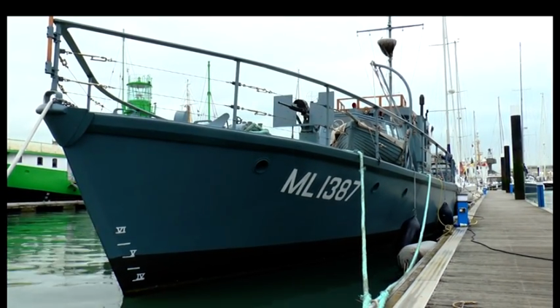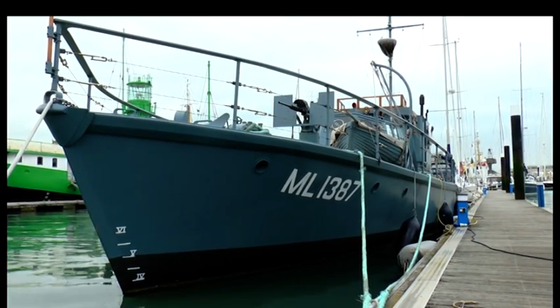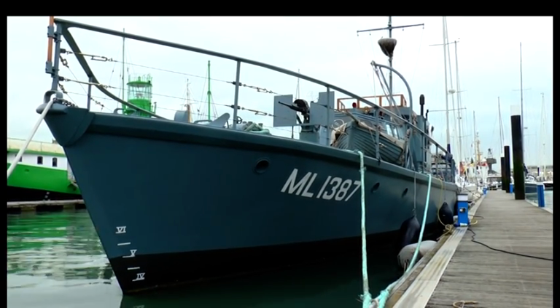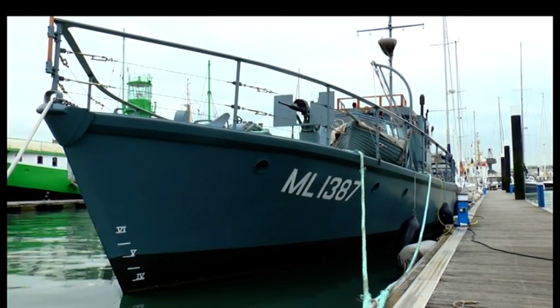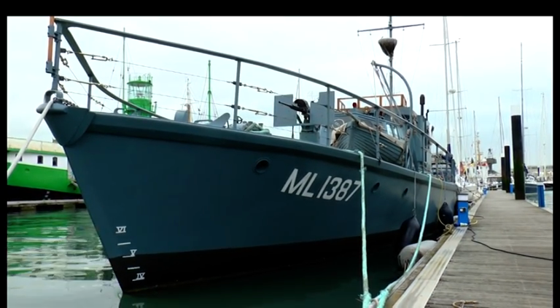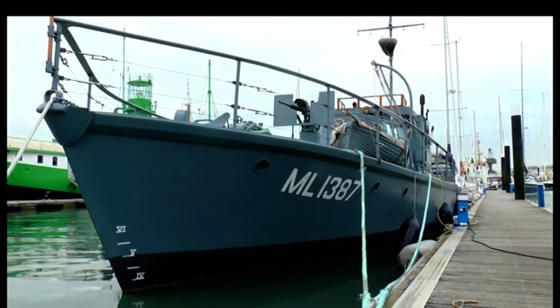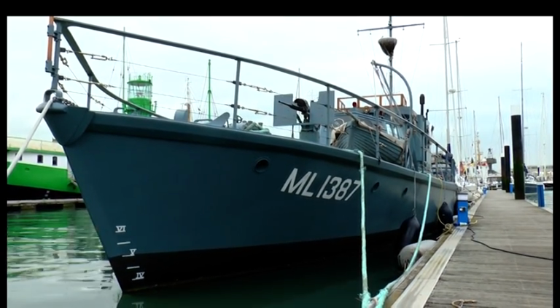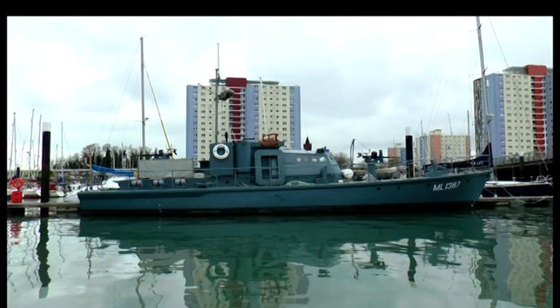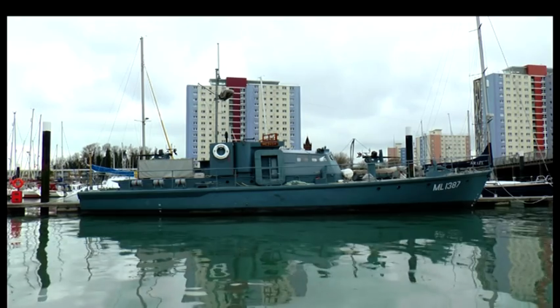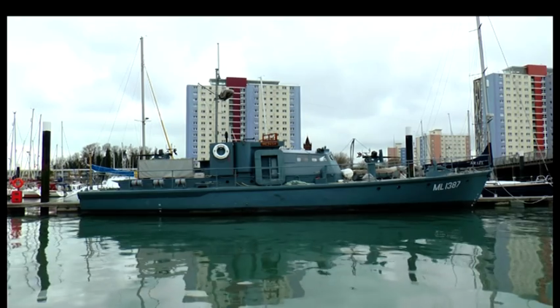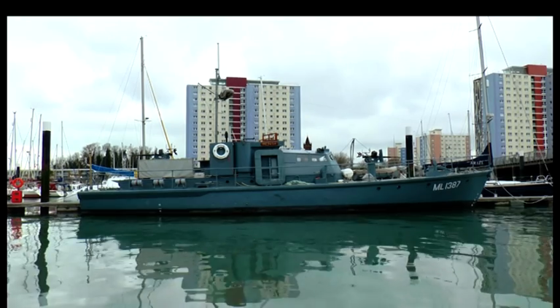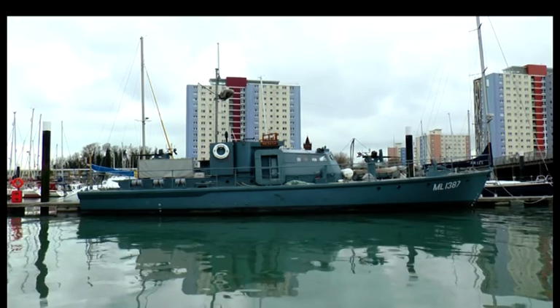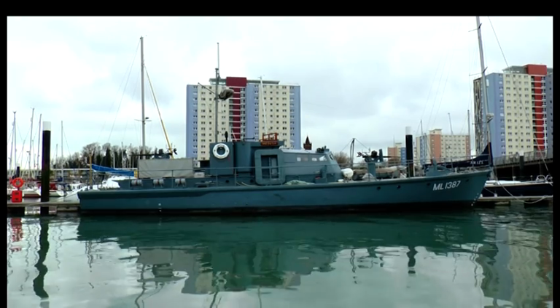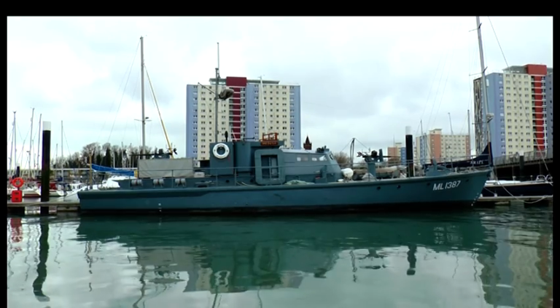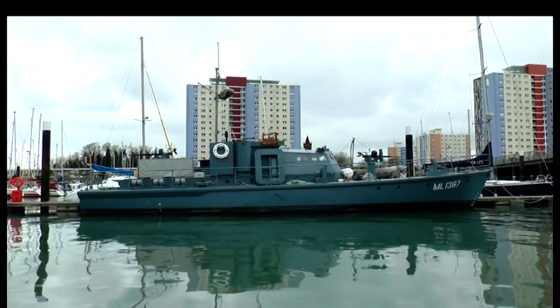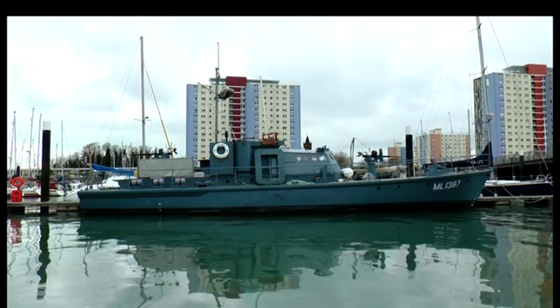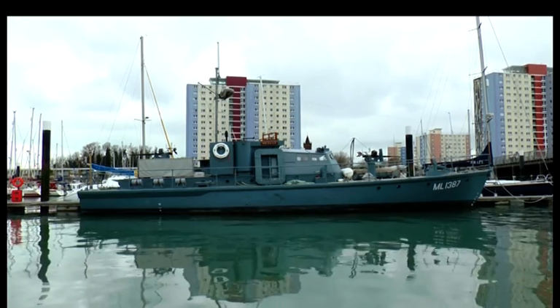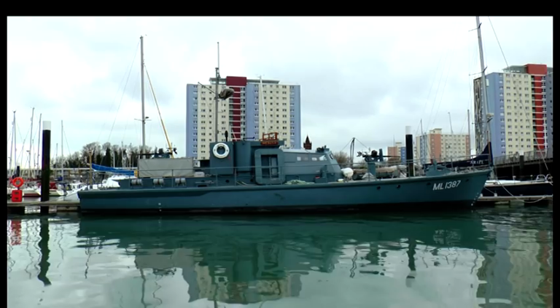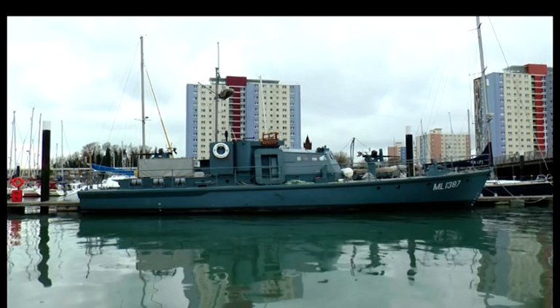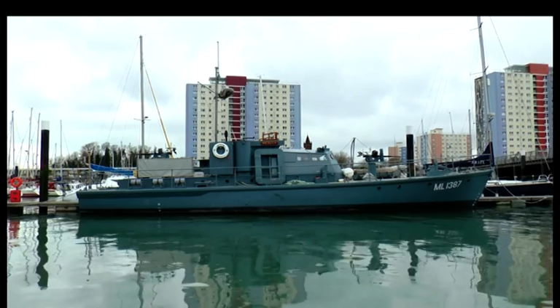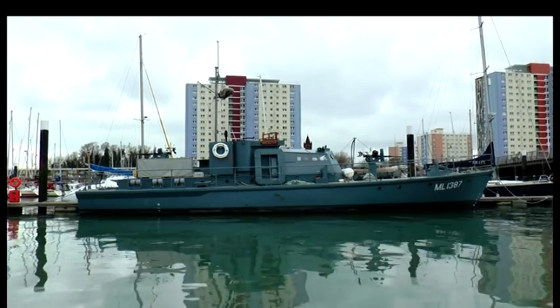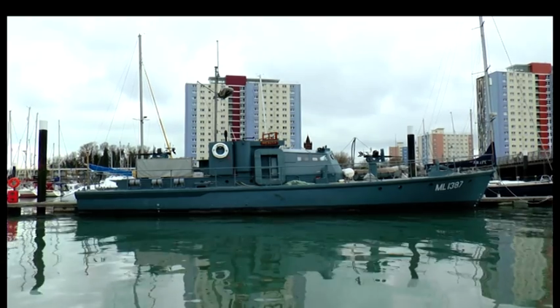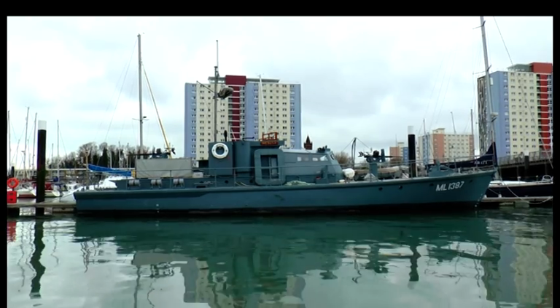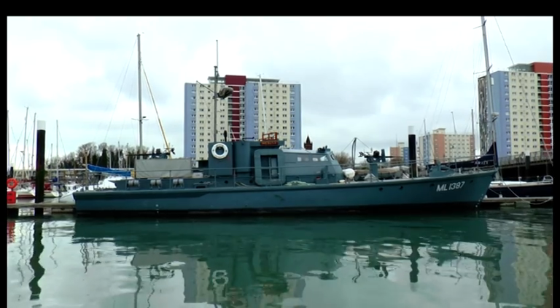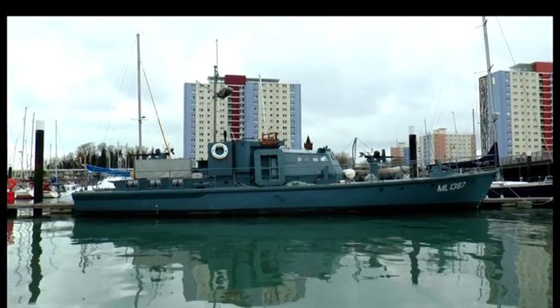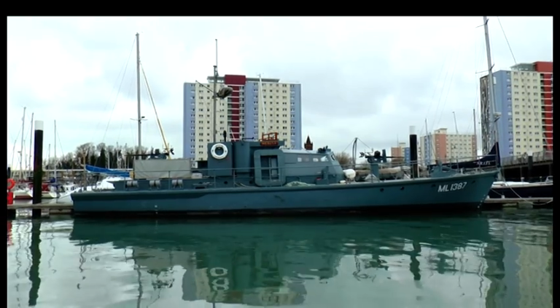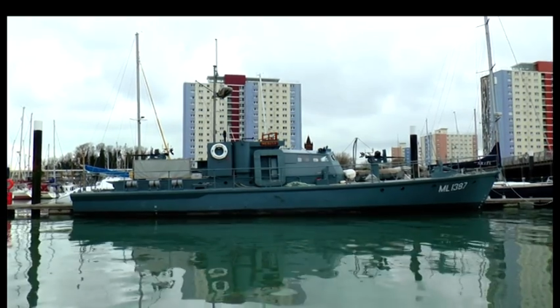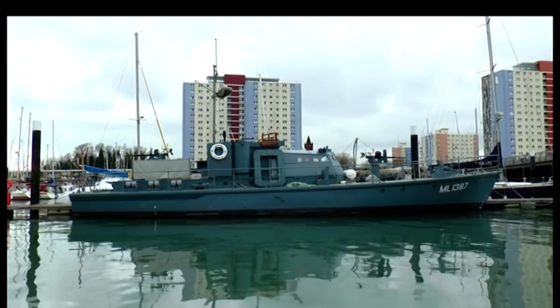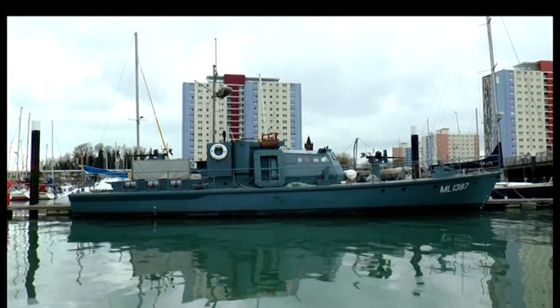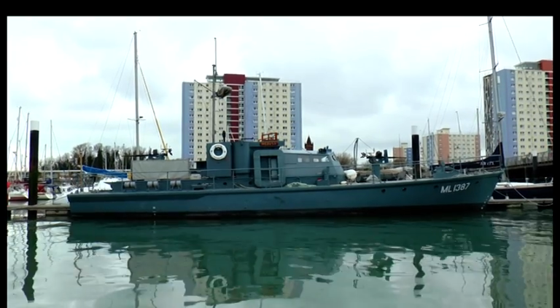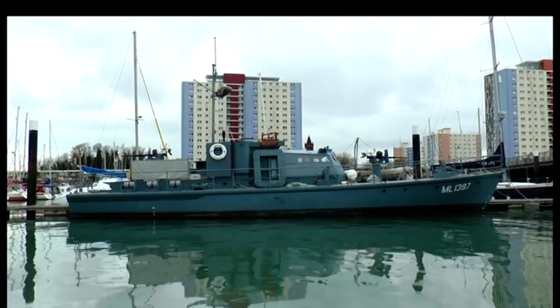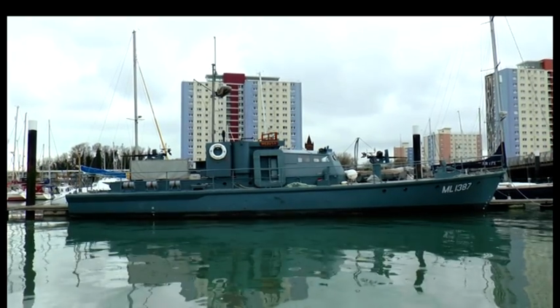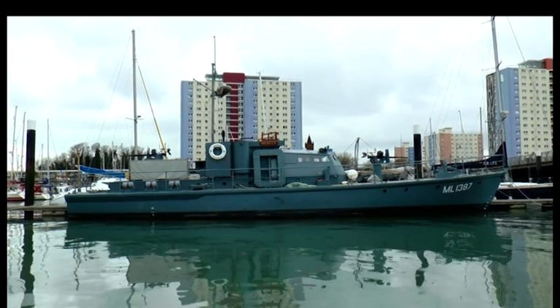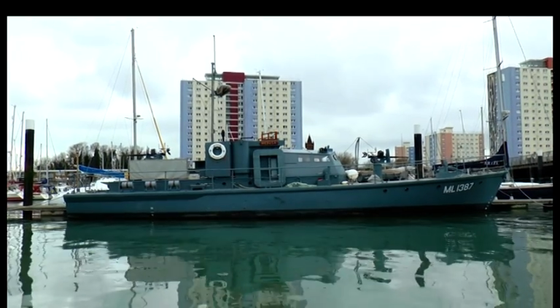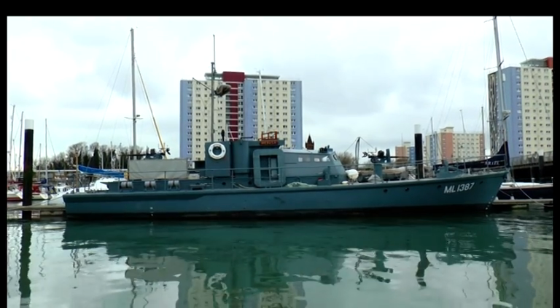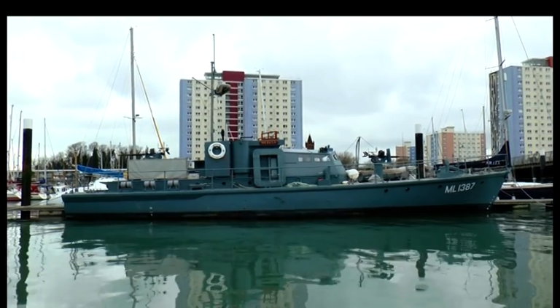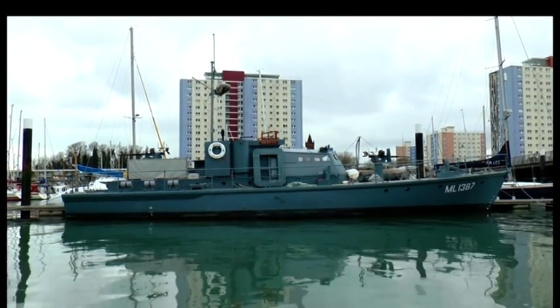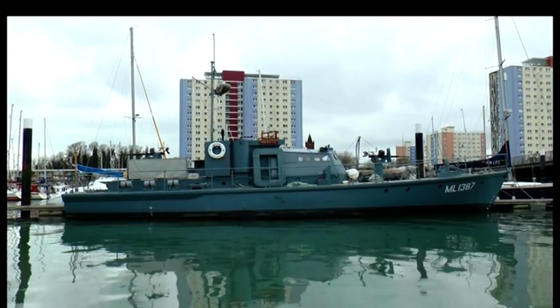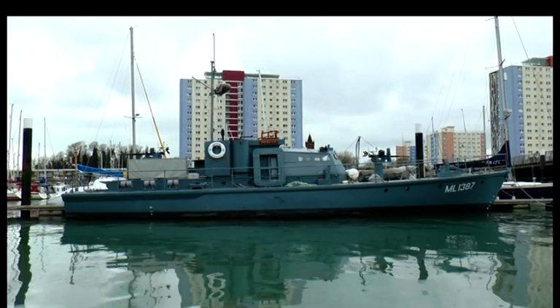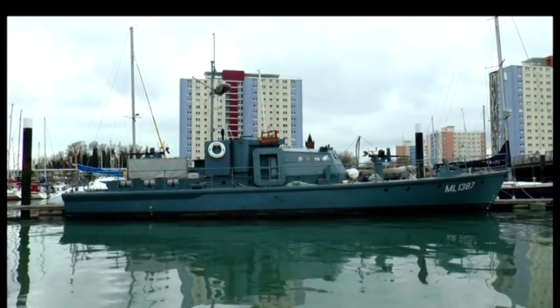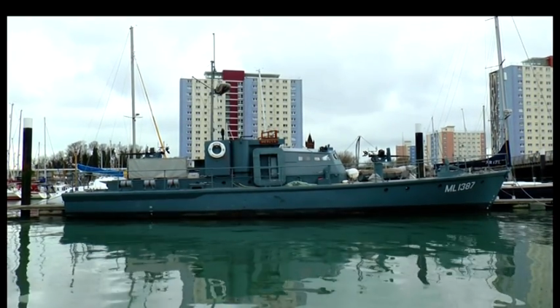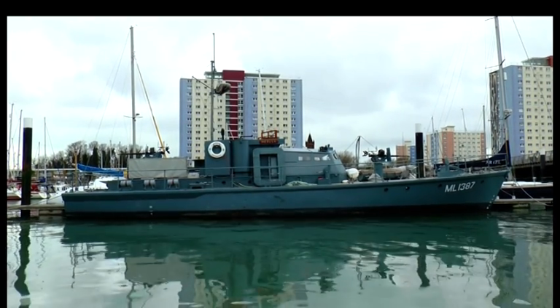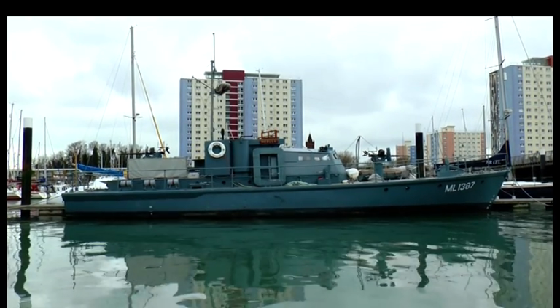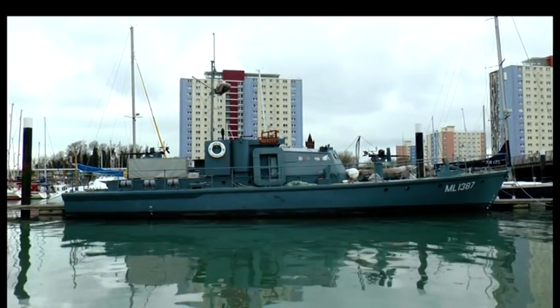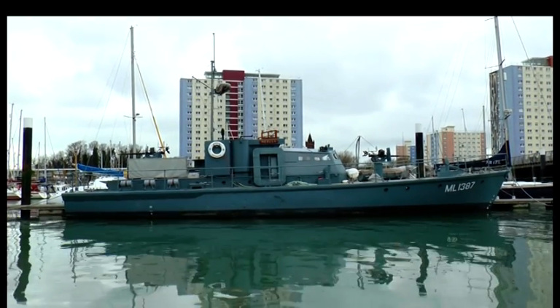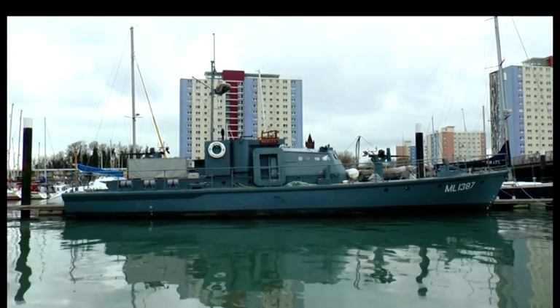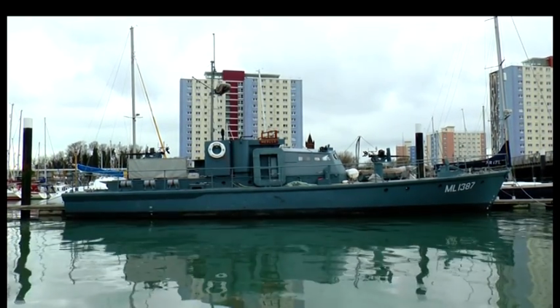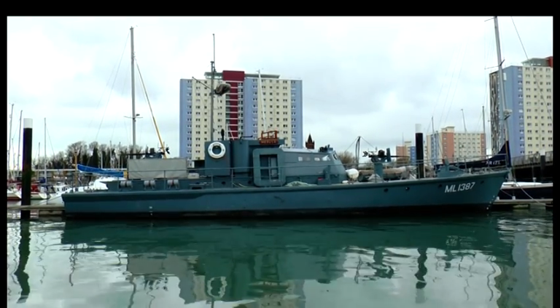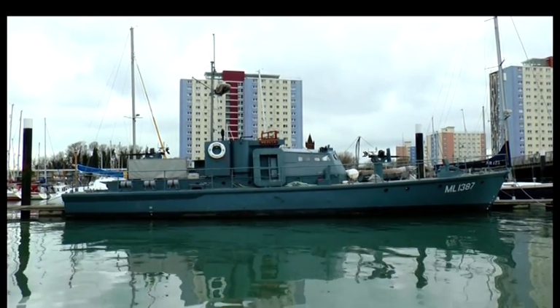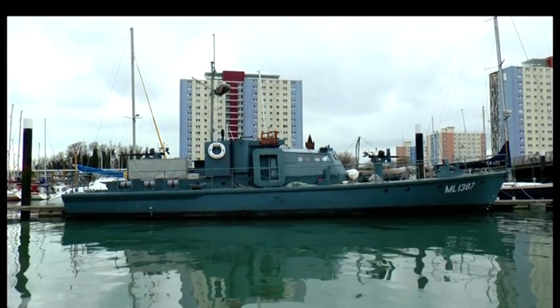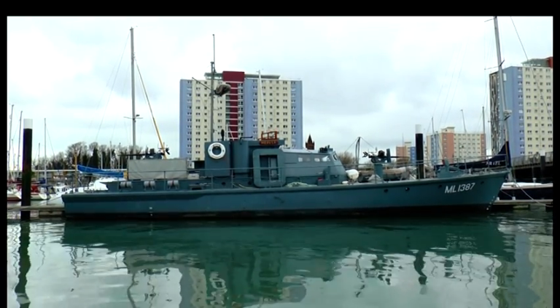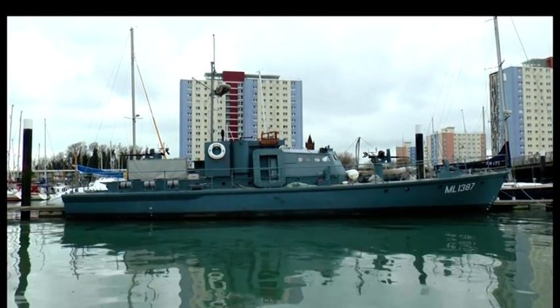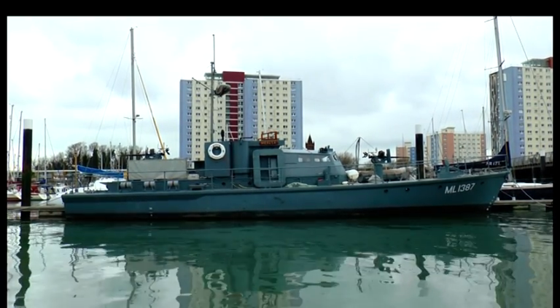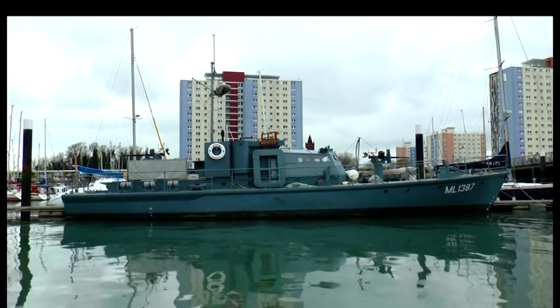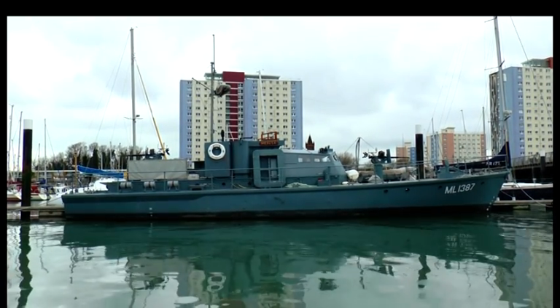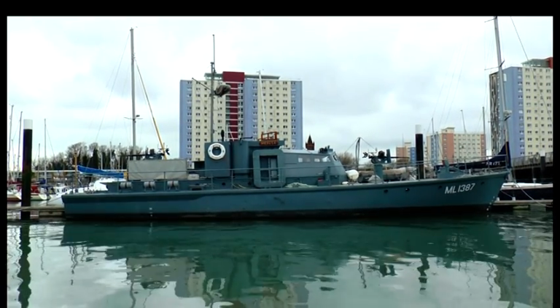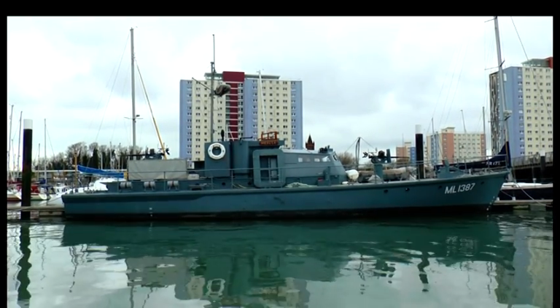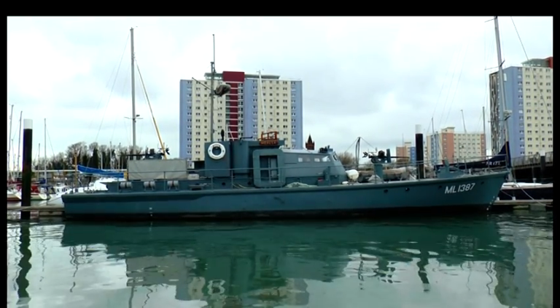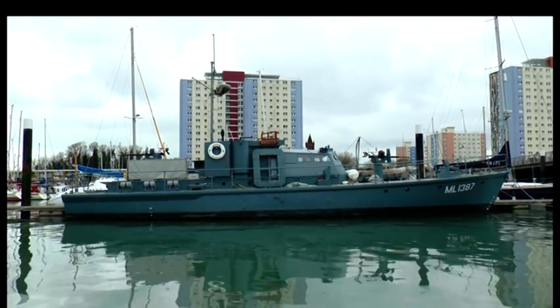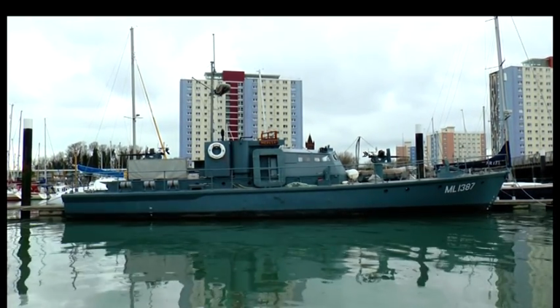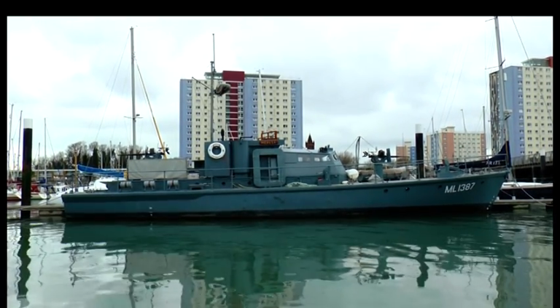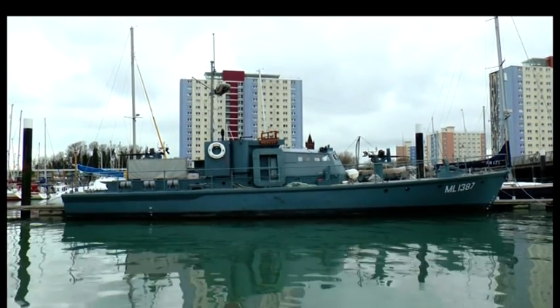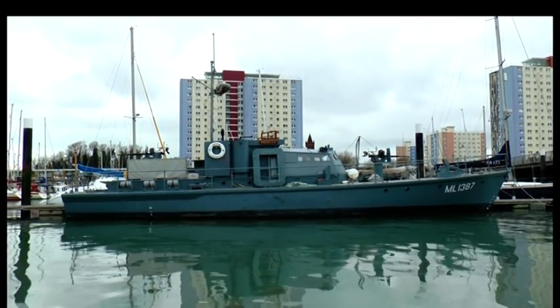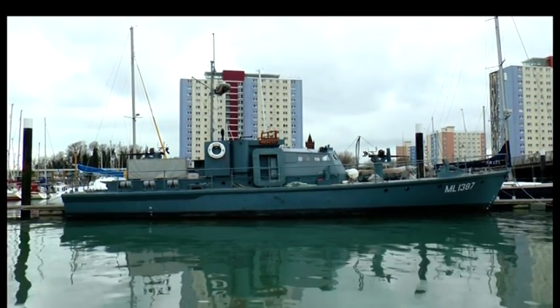HMS Medusa is preserved for future generations by the Medusa Trust, and continues to make trips out to sea. This is Shan Robbins for That's Solent.